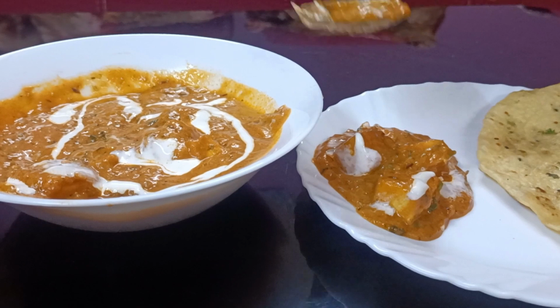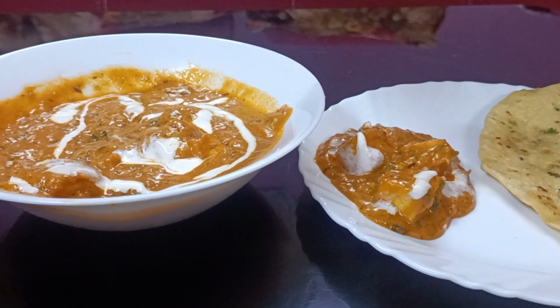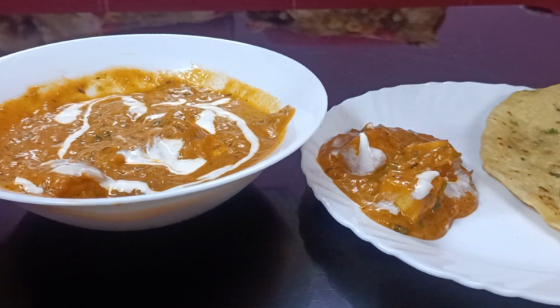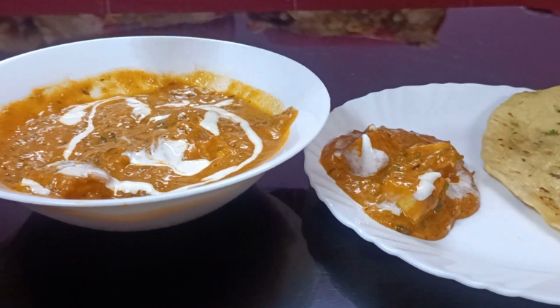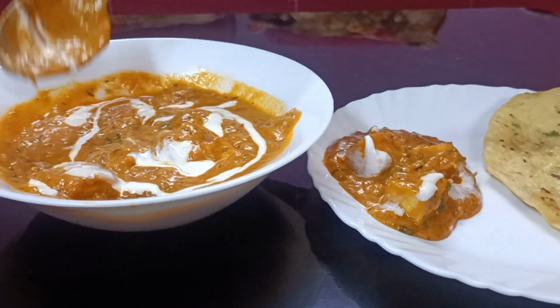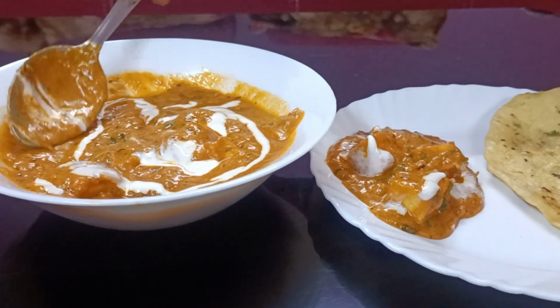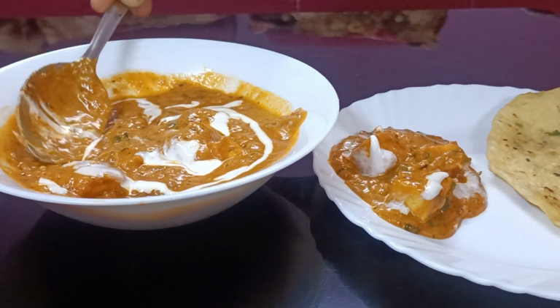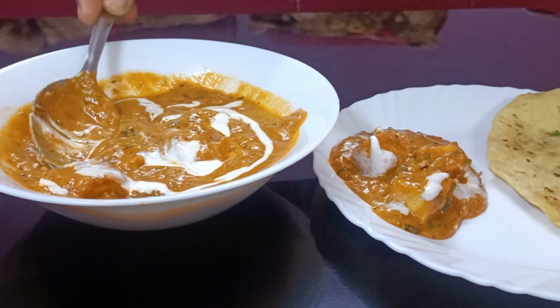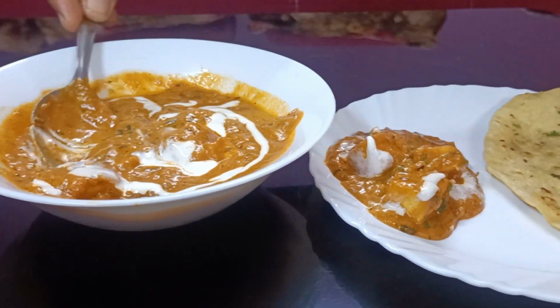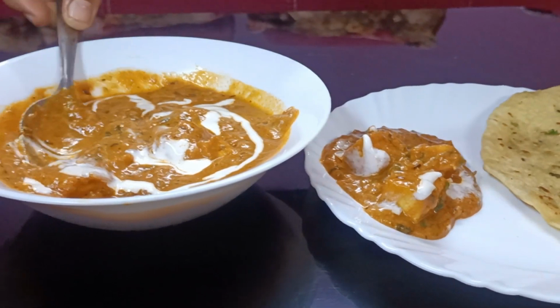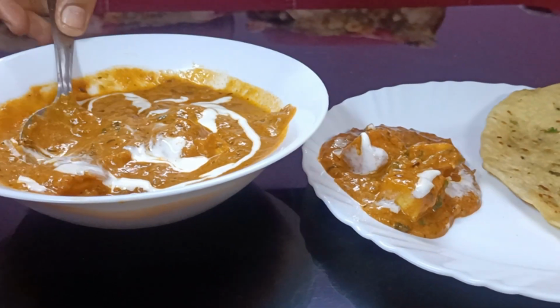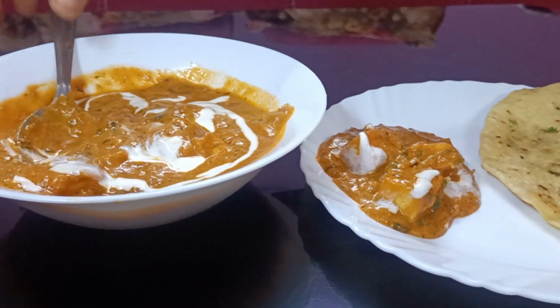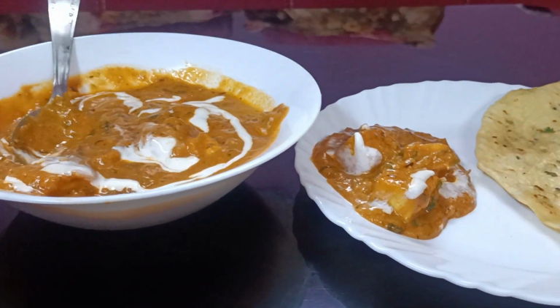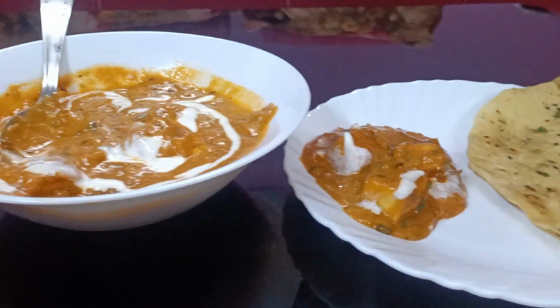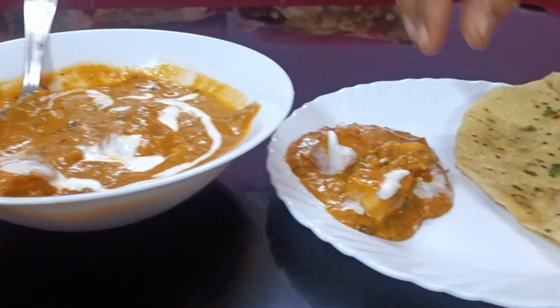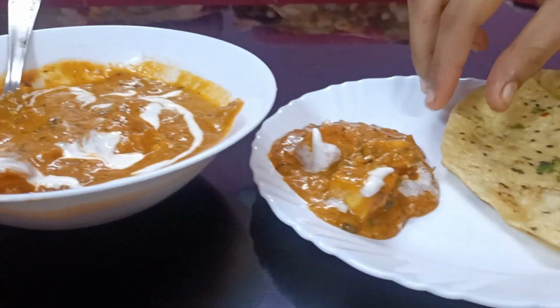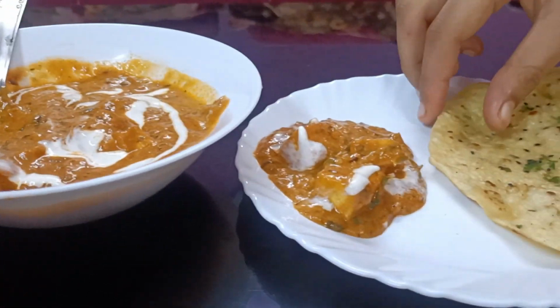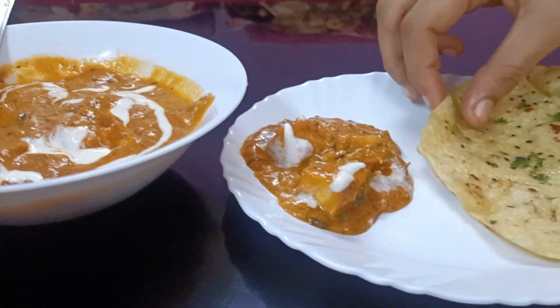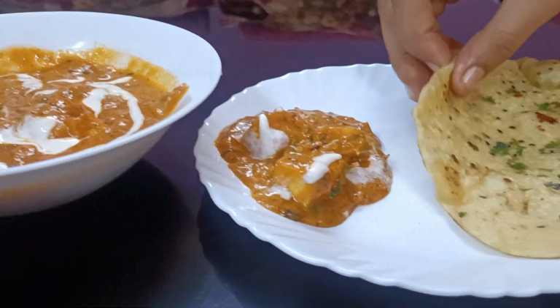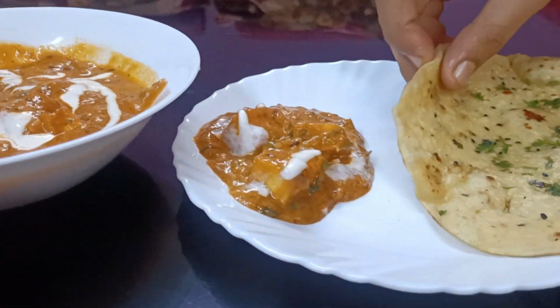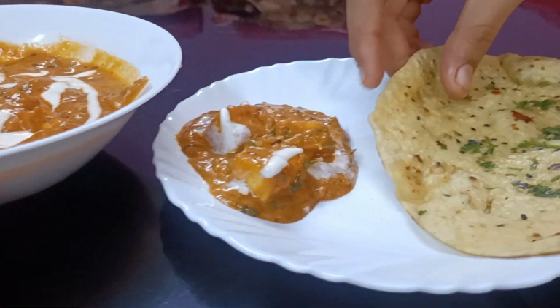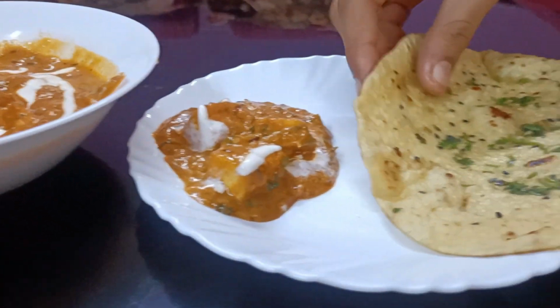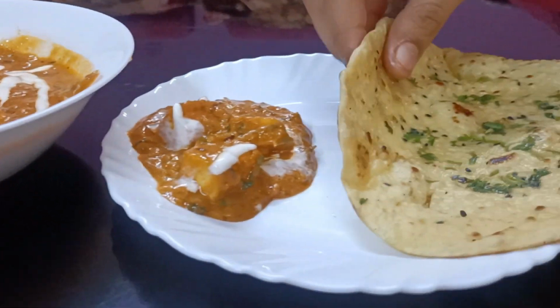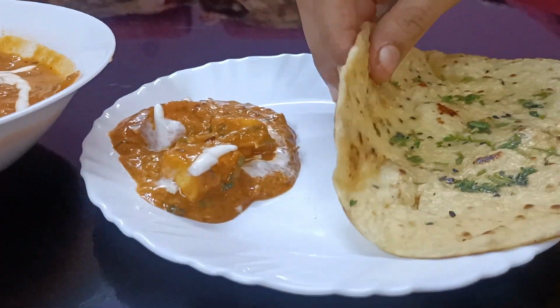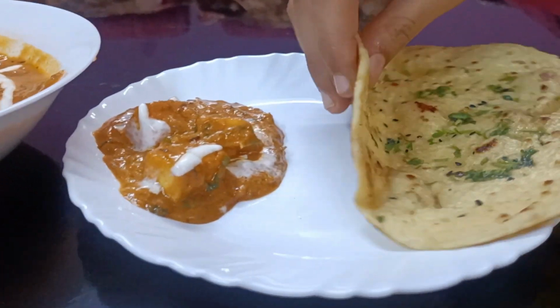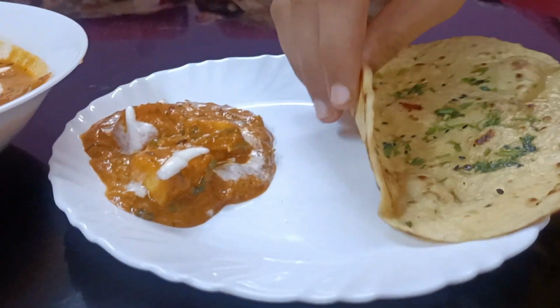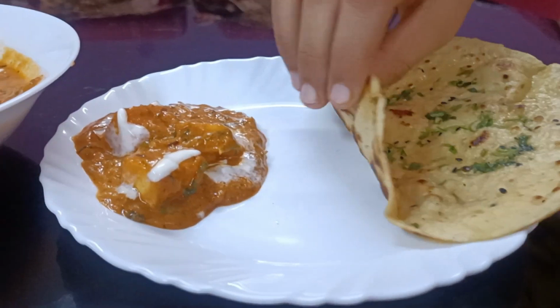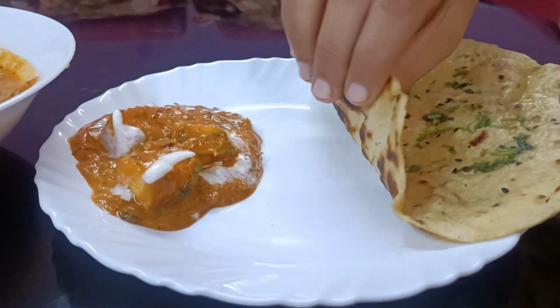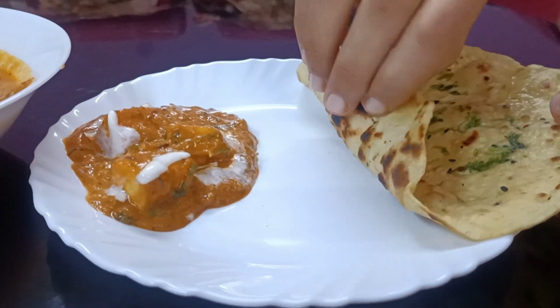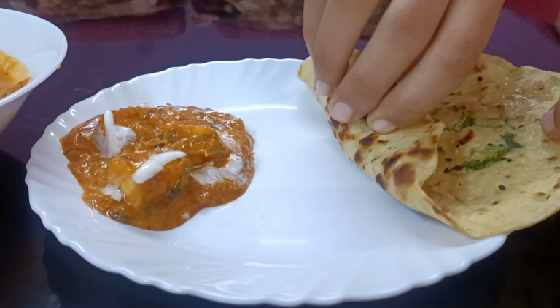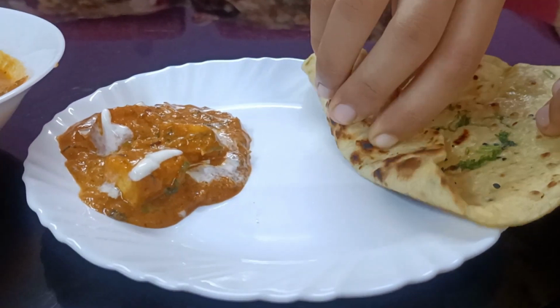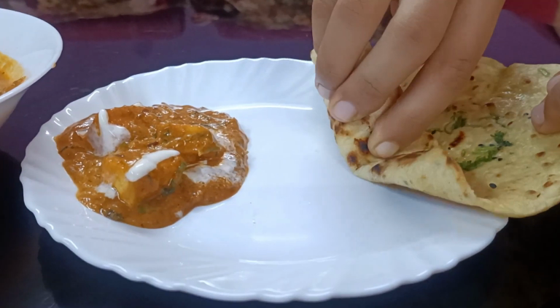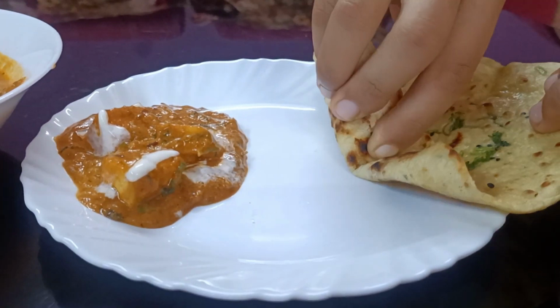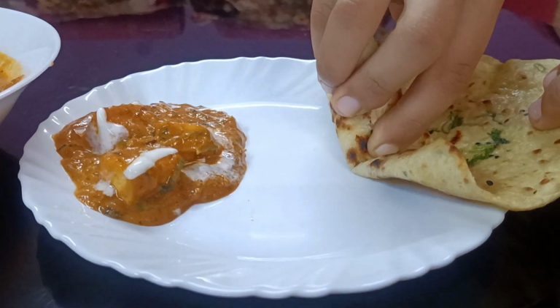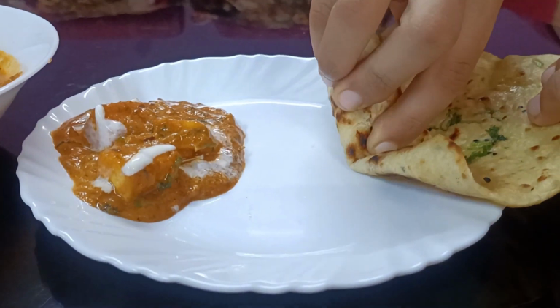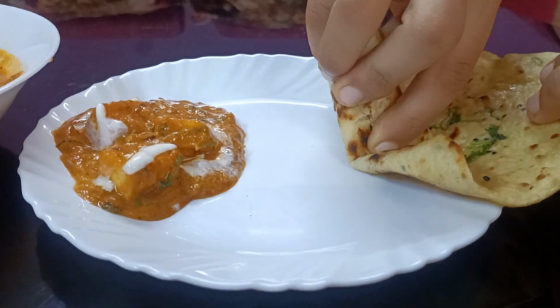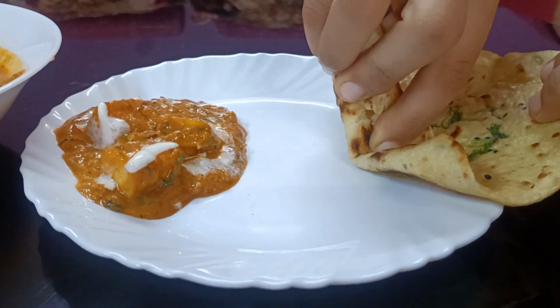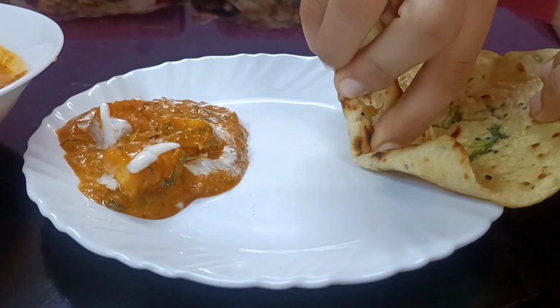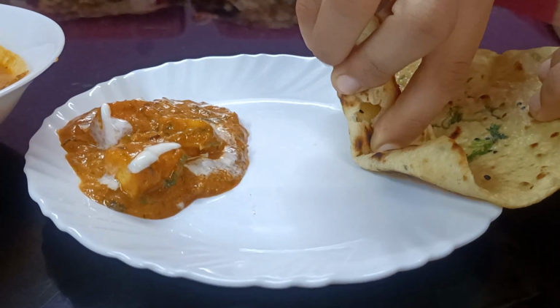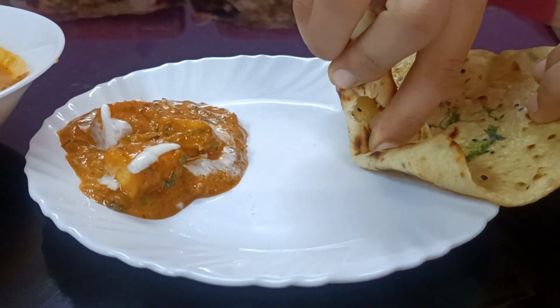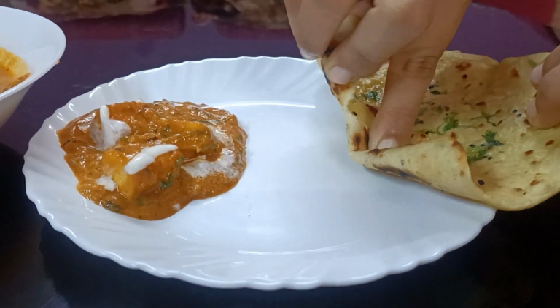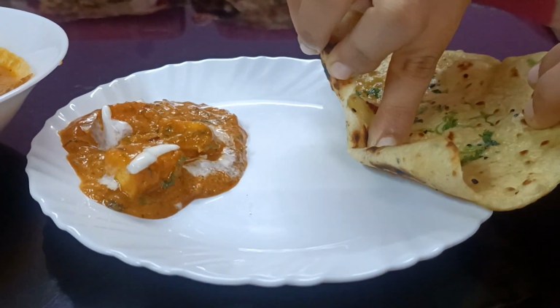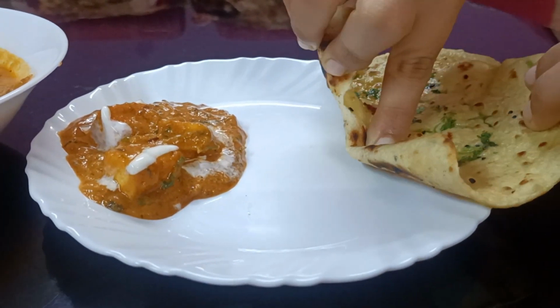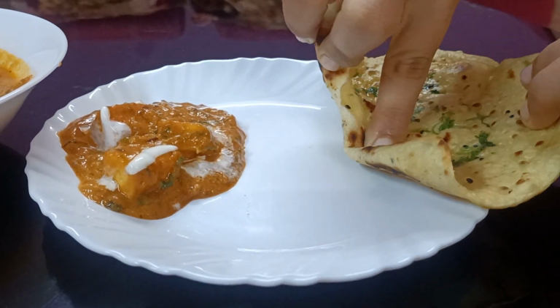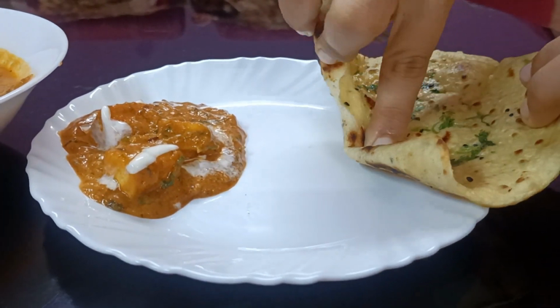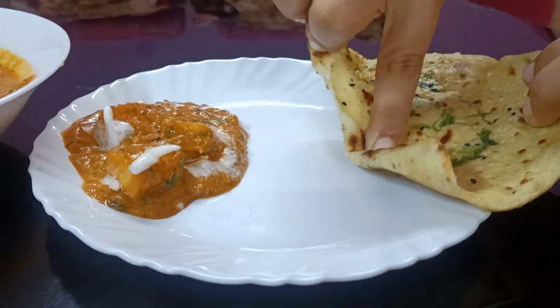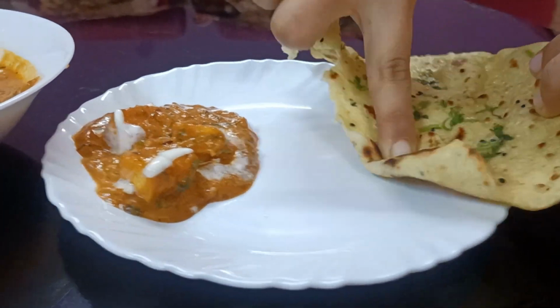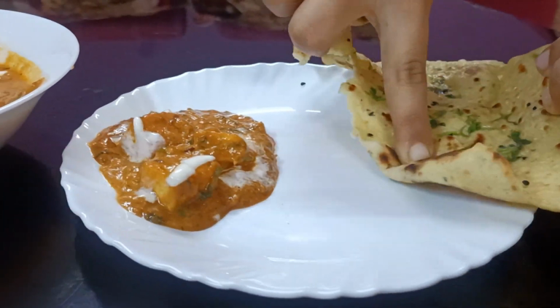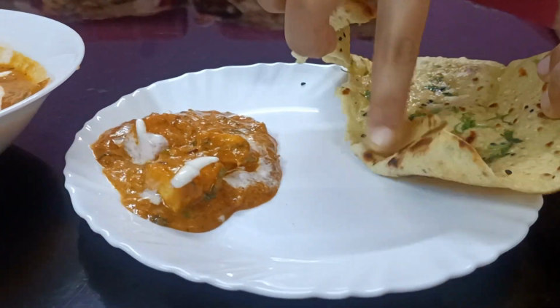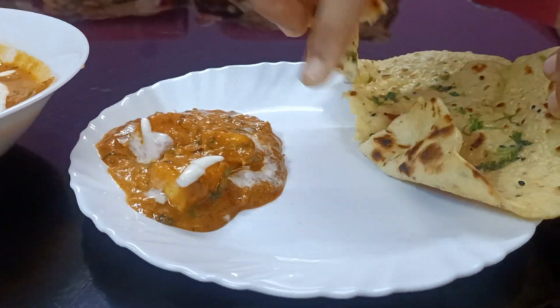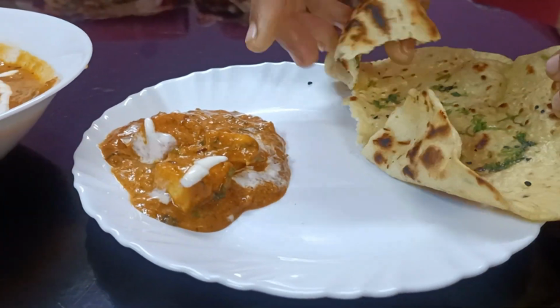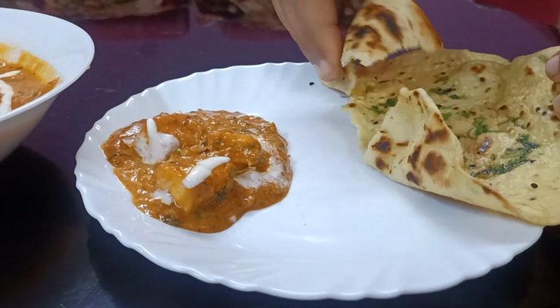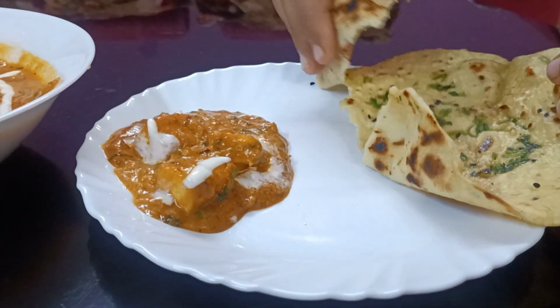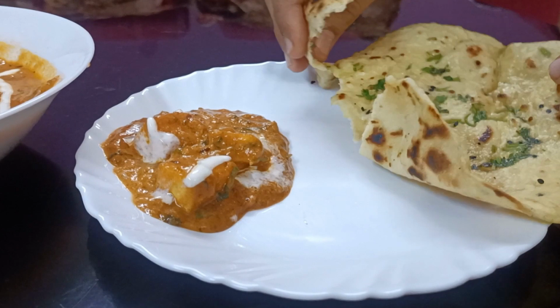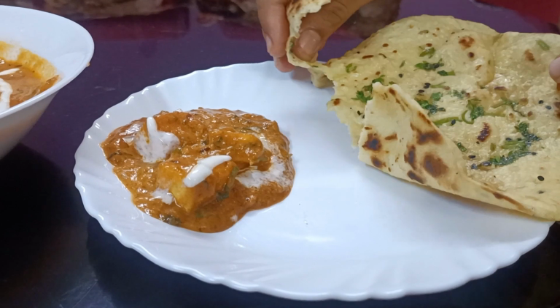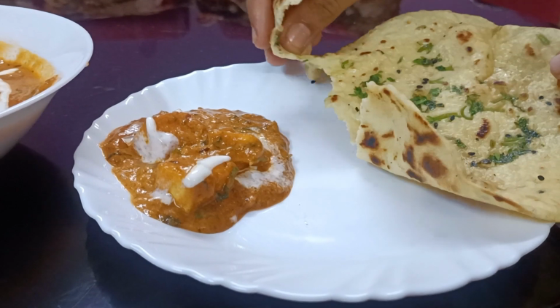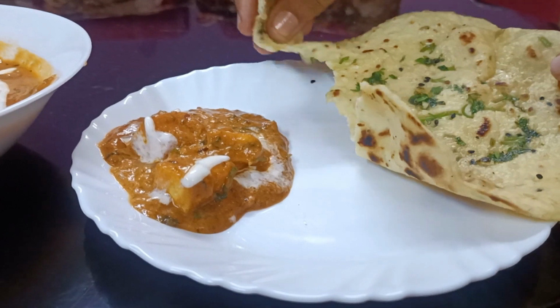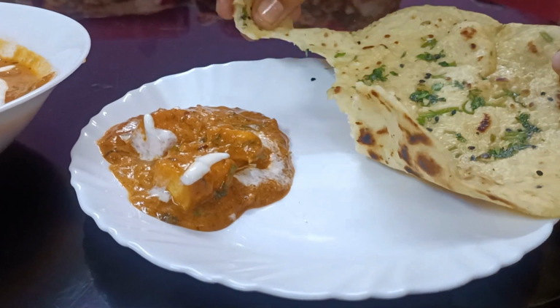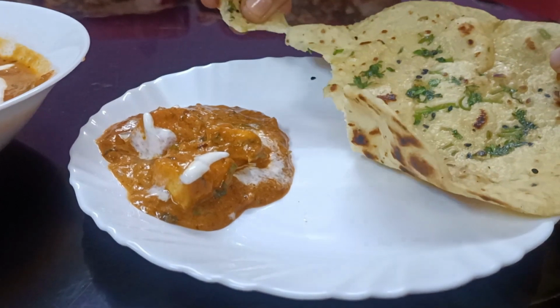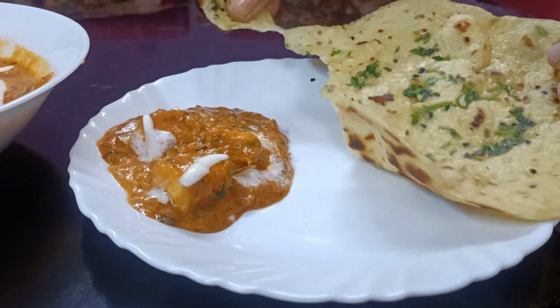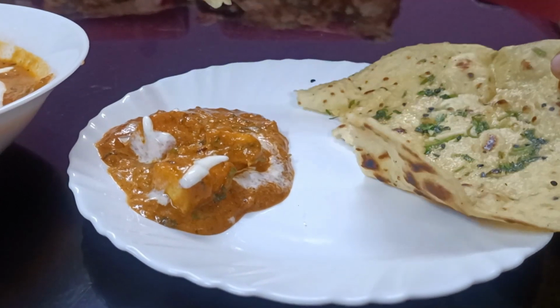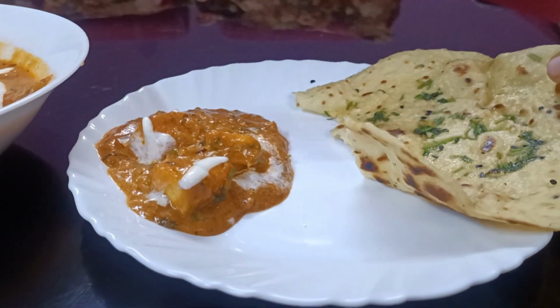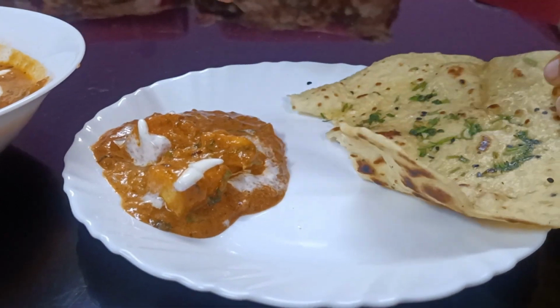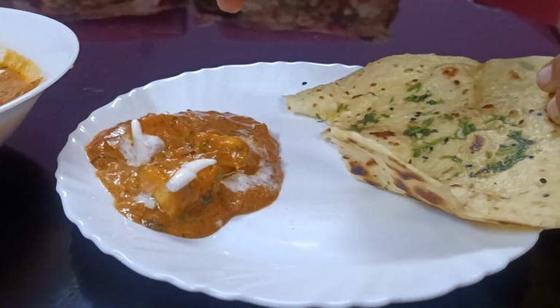Hello everyone, welcome back to my channel. This is the channel for the restaurant style.